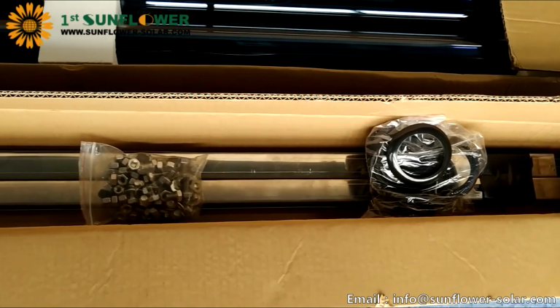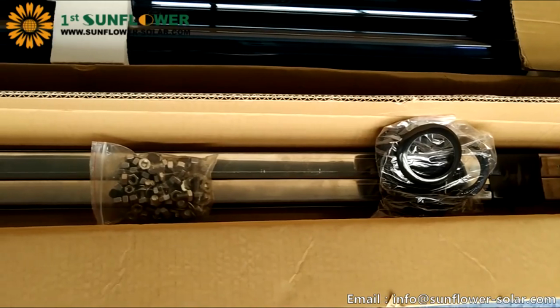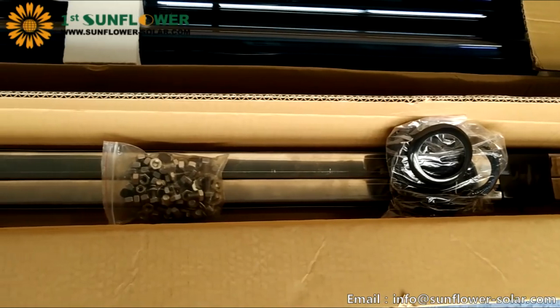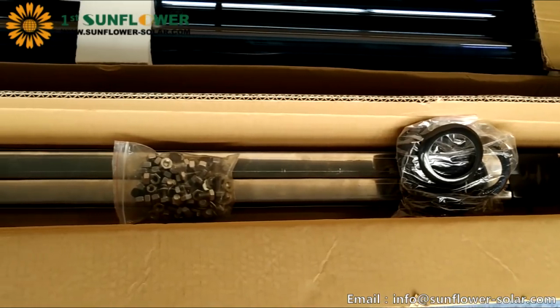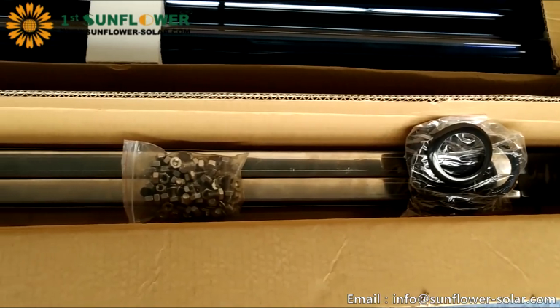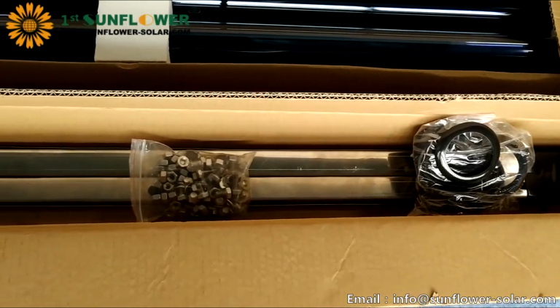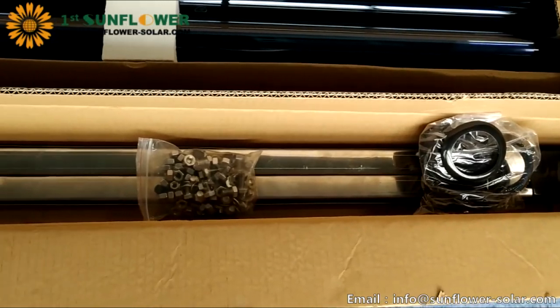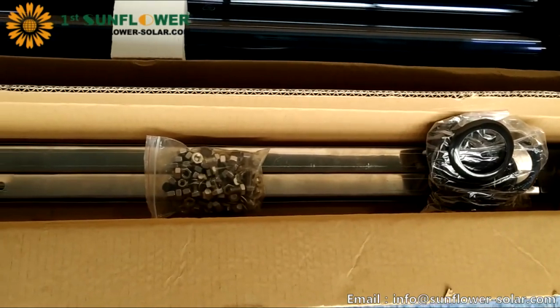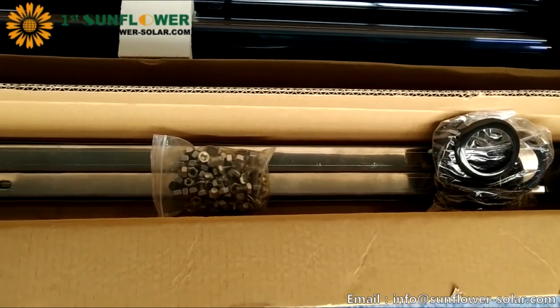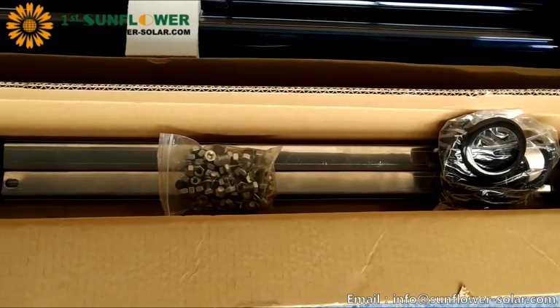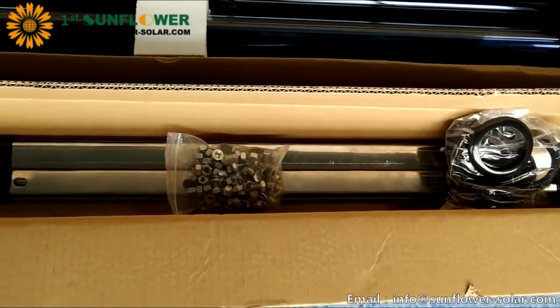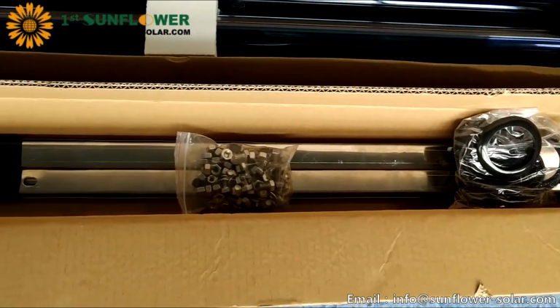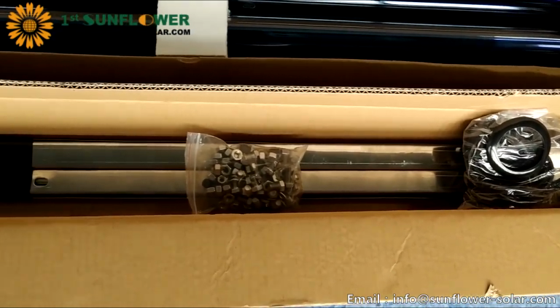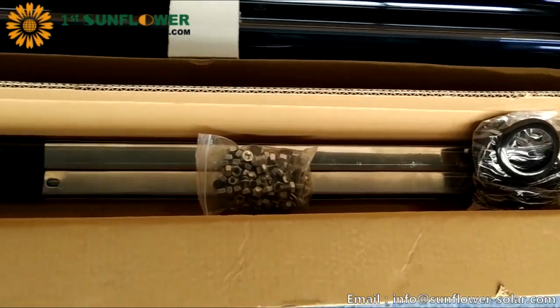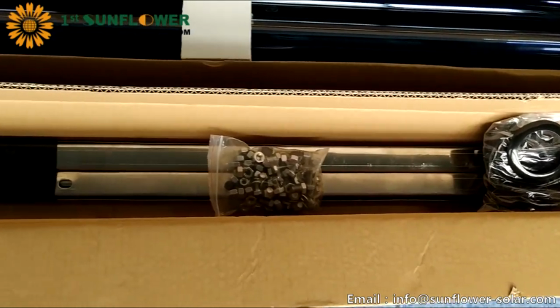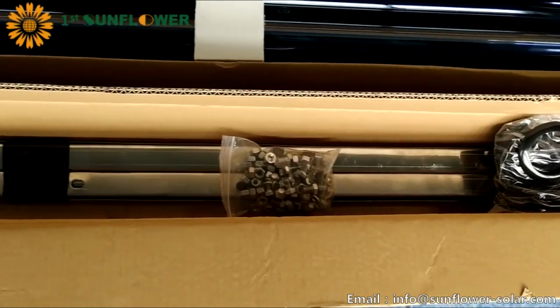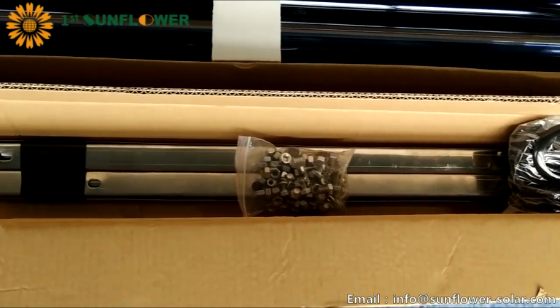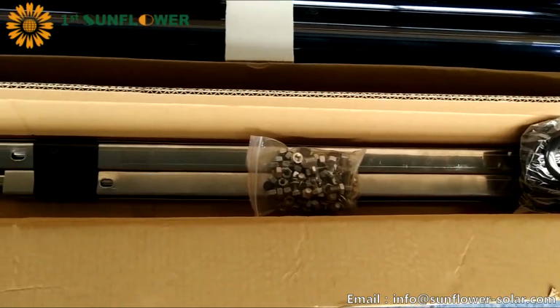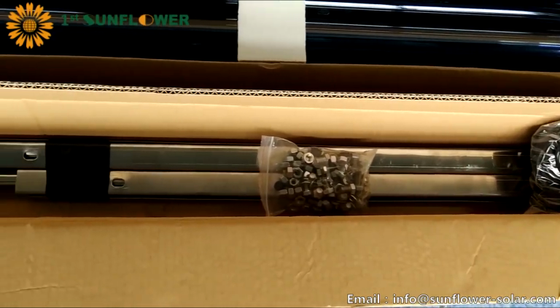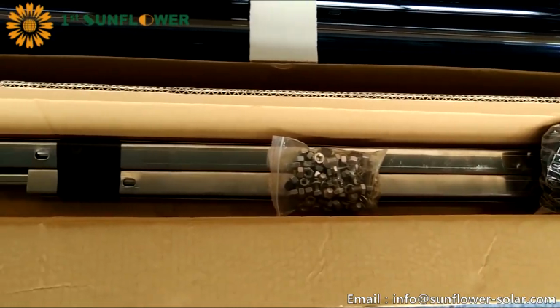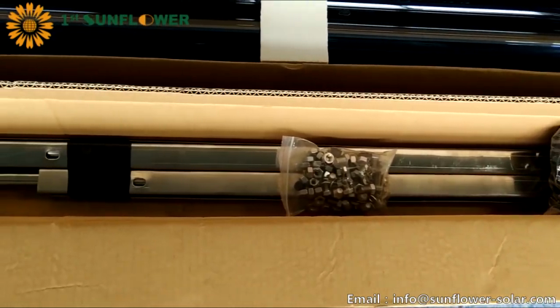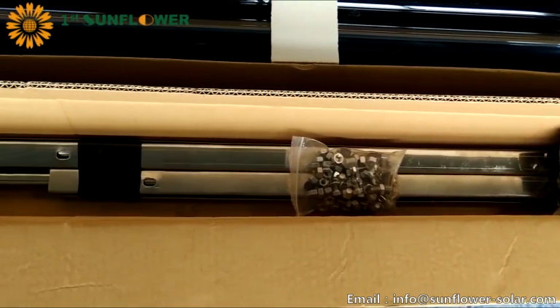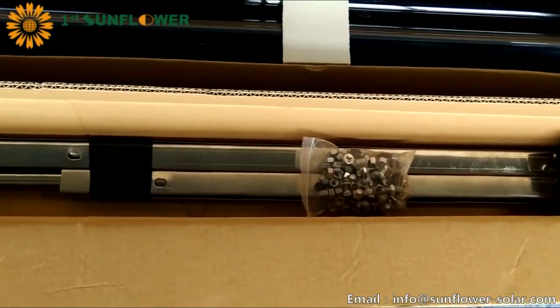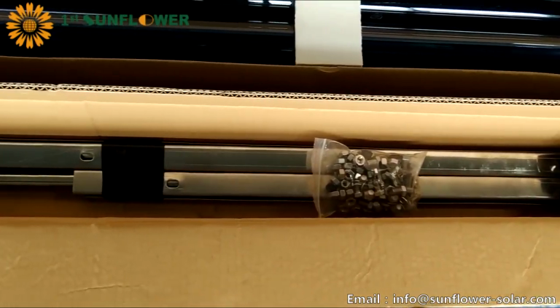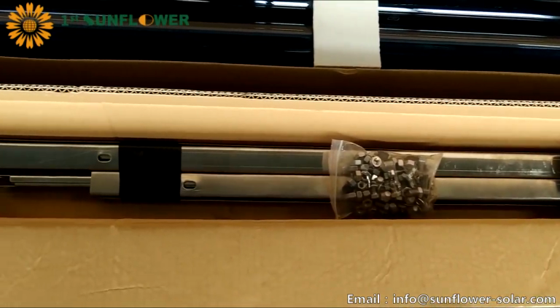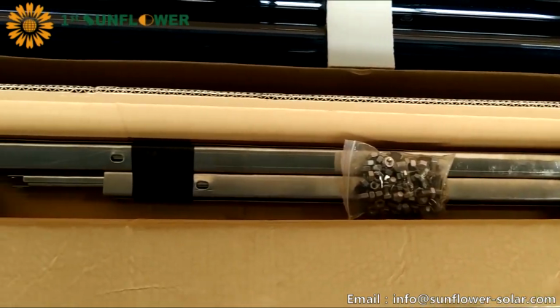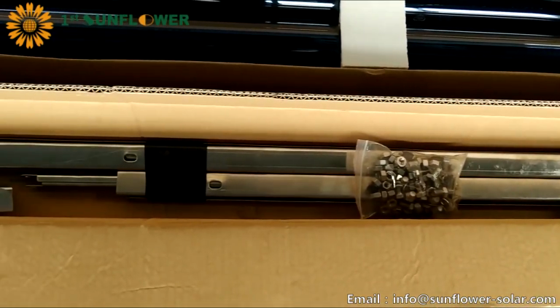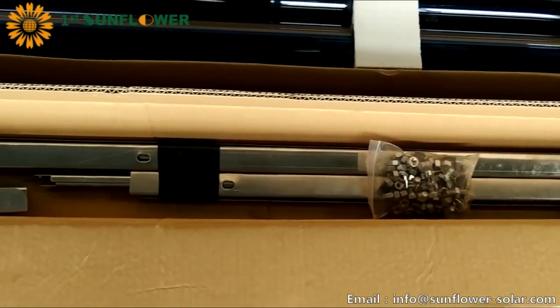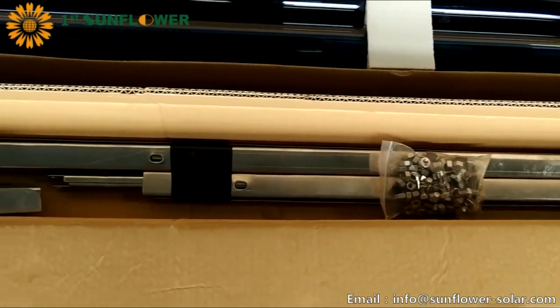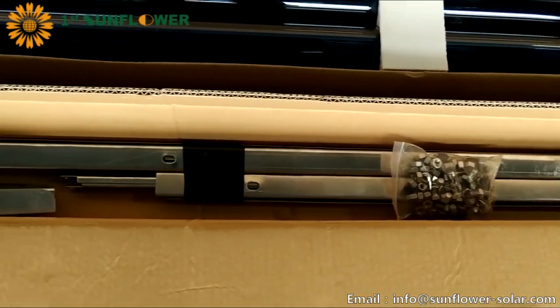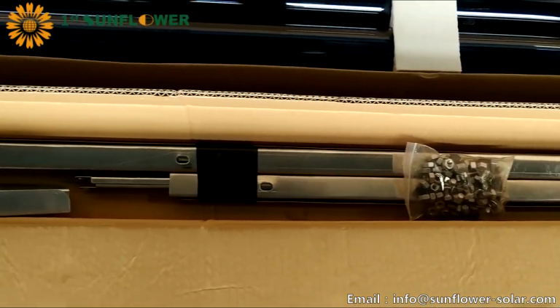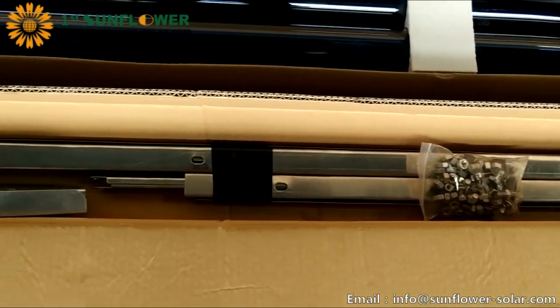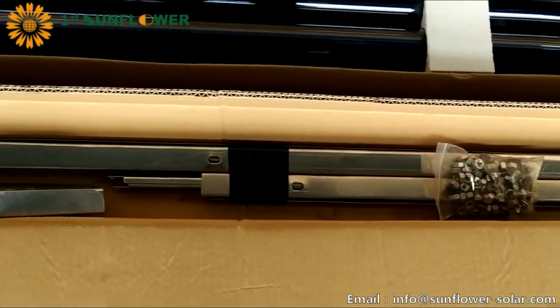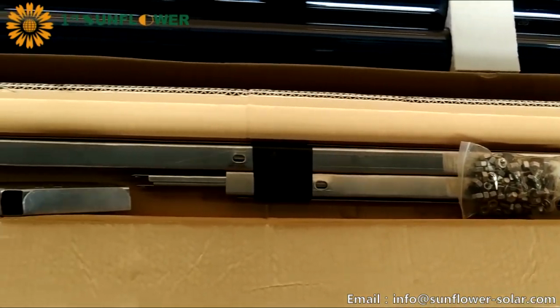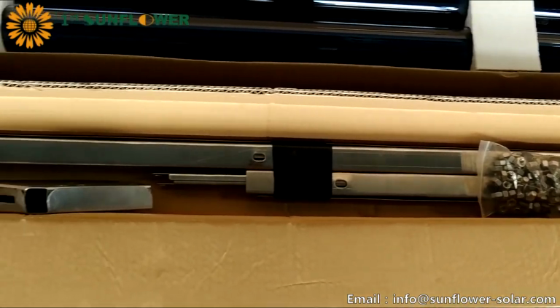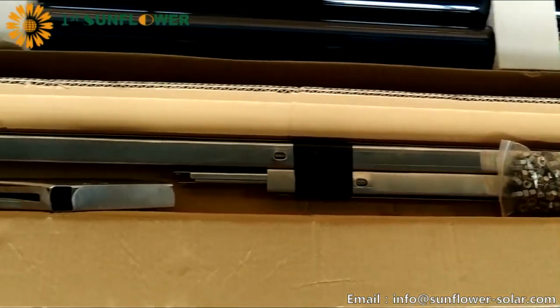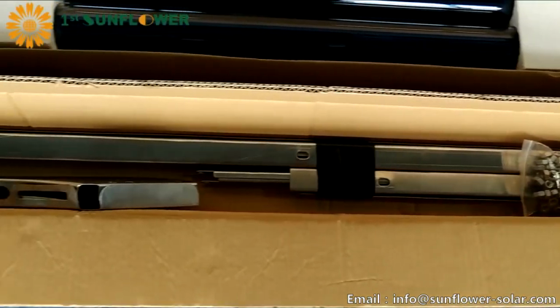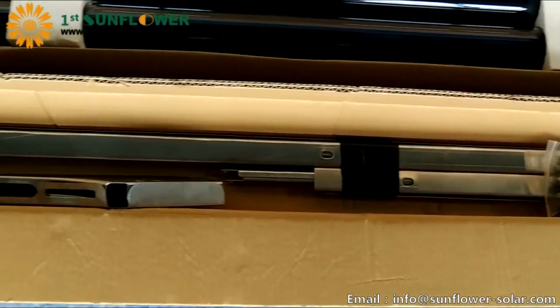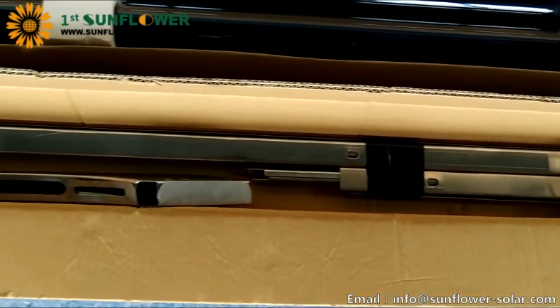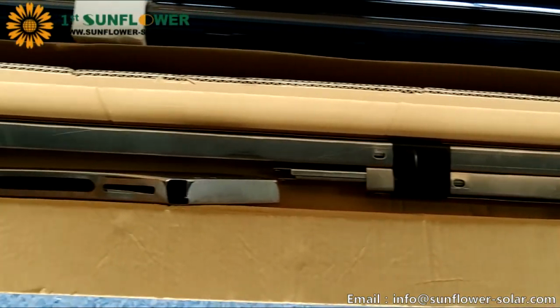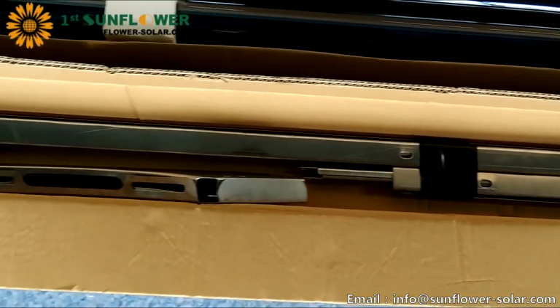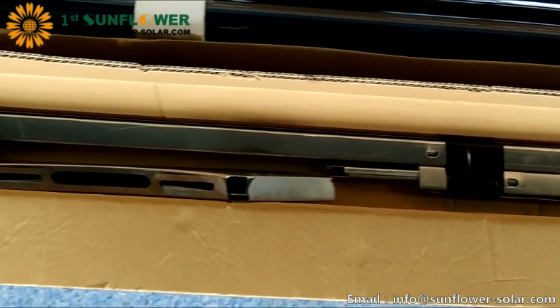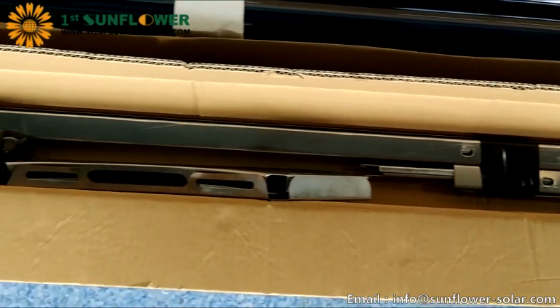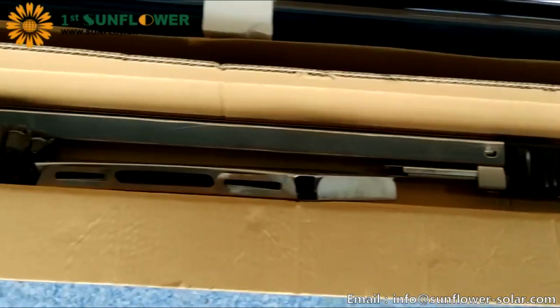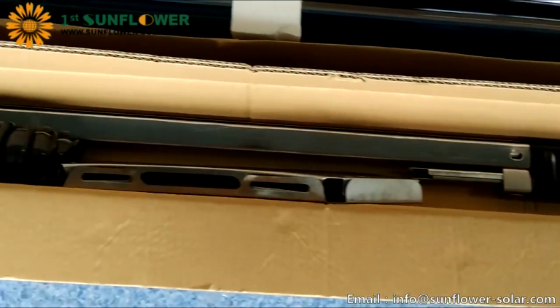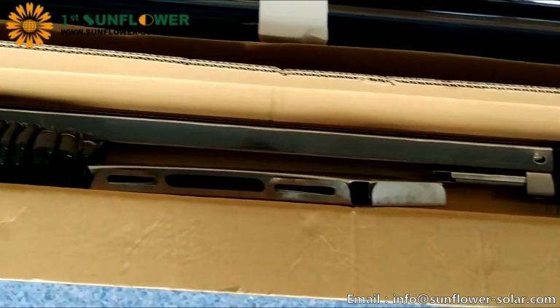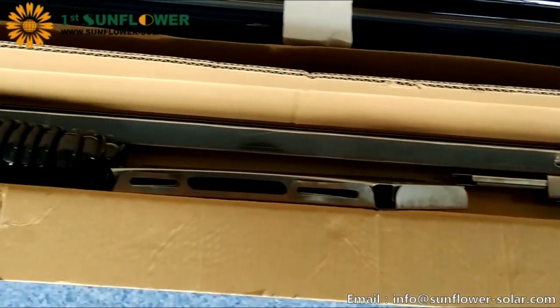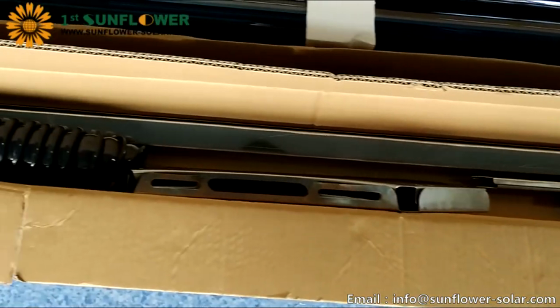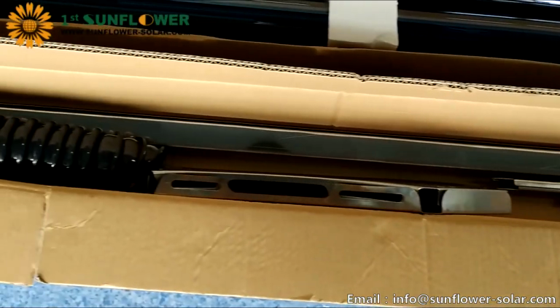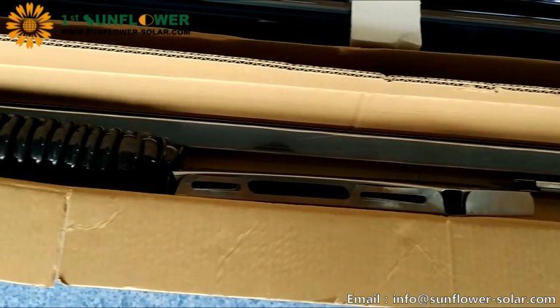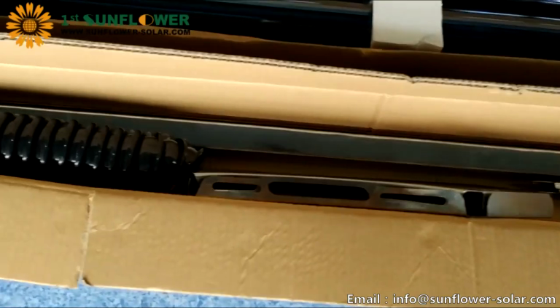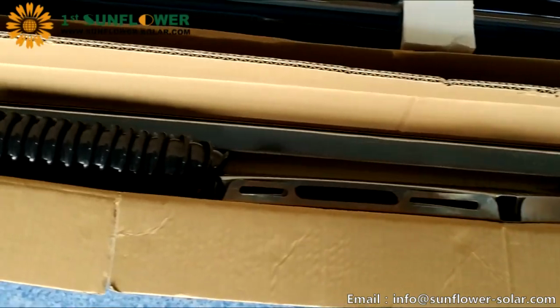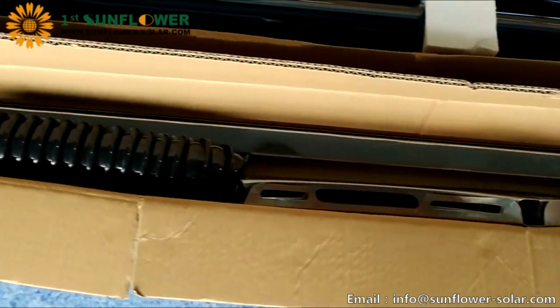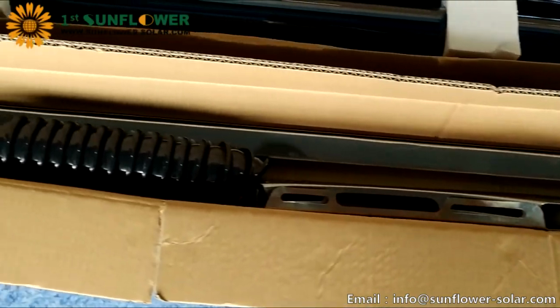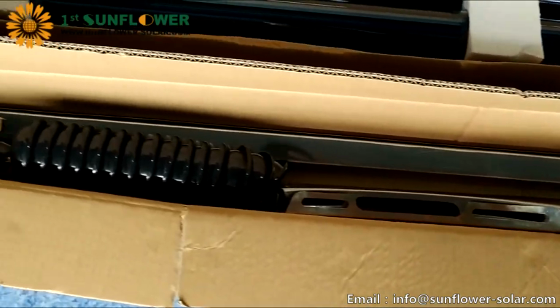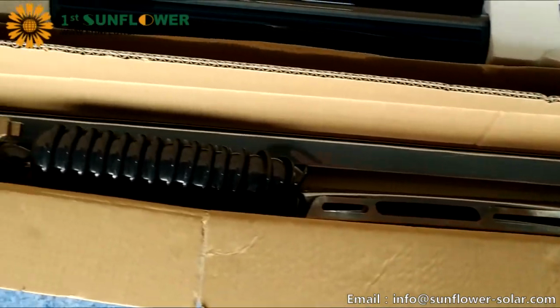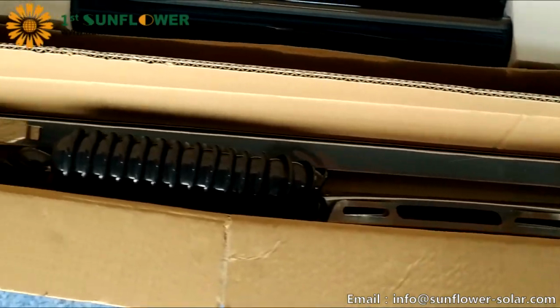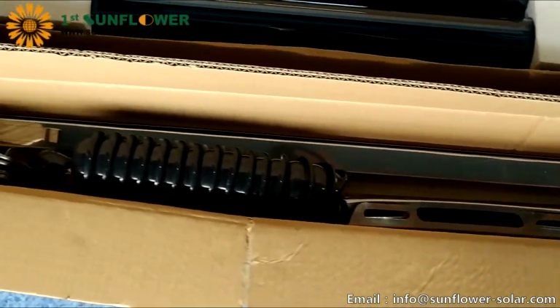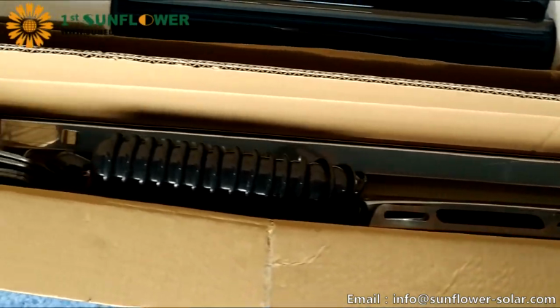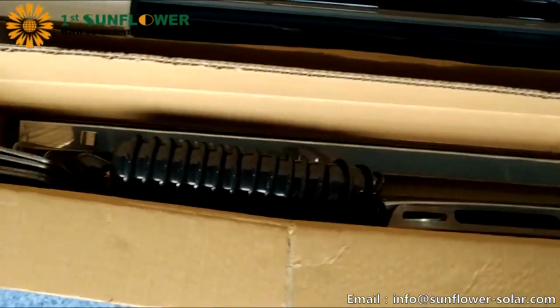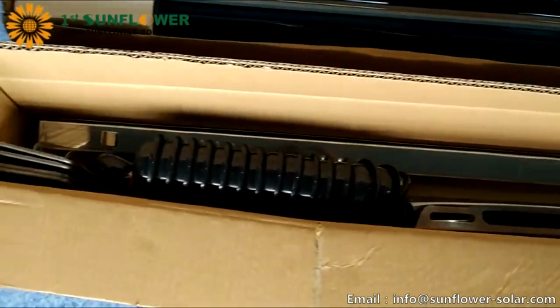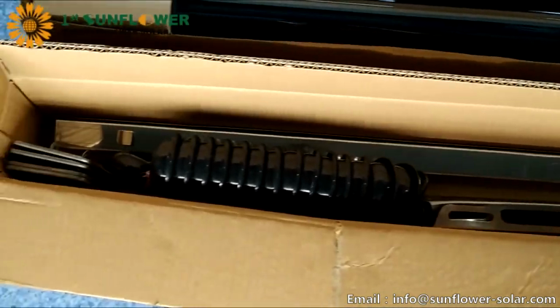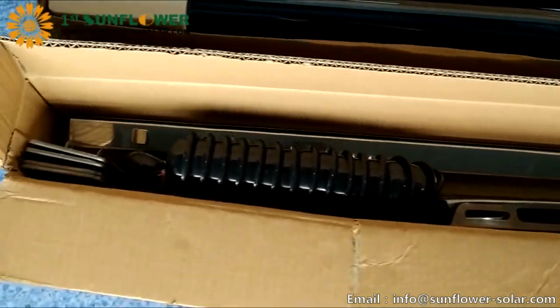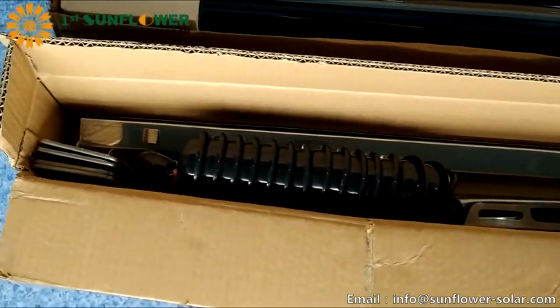And we open the bracket package, including brackets, accessories, screw pack, tank support, and foot pad.